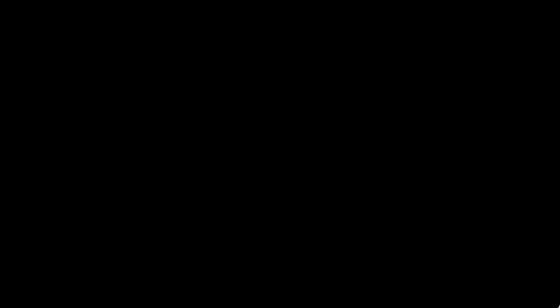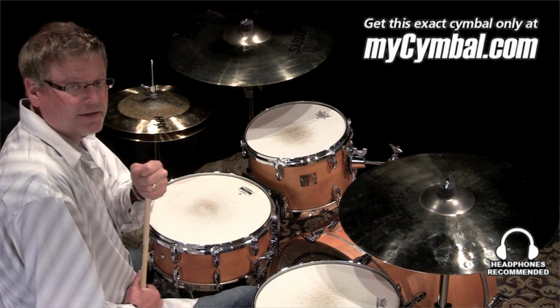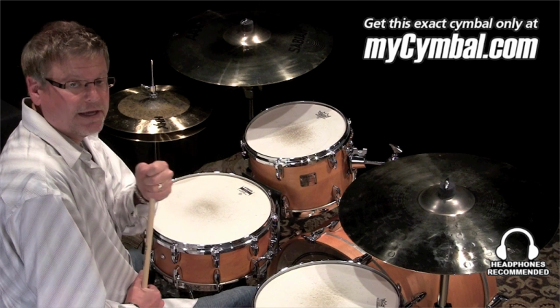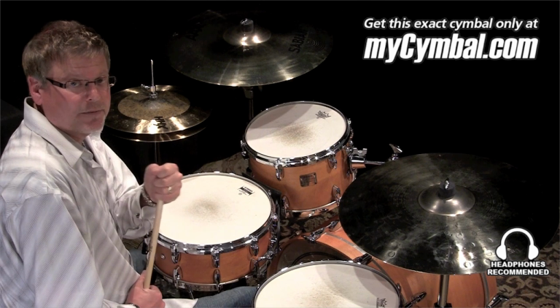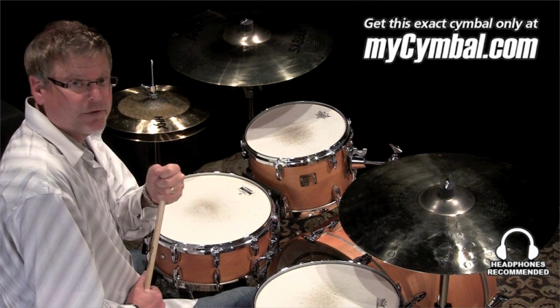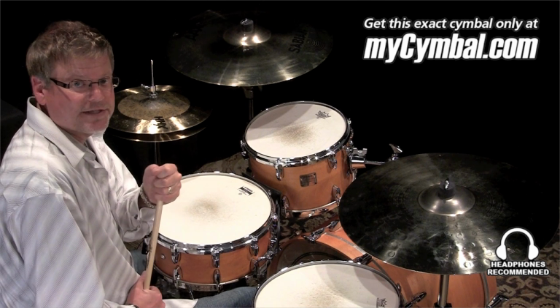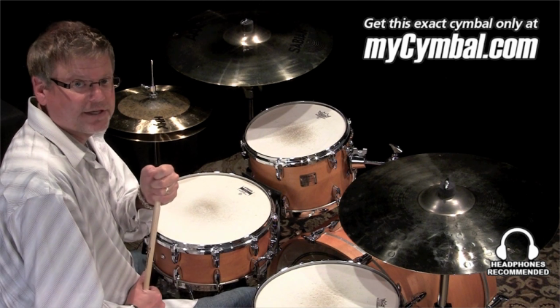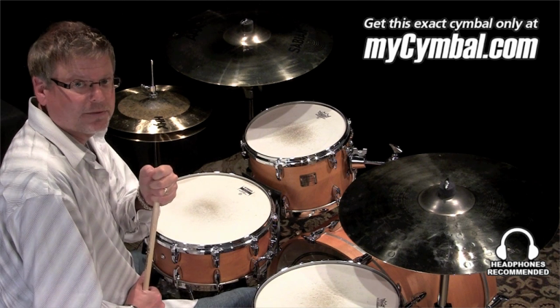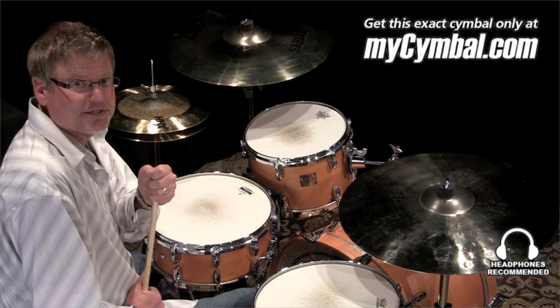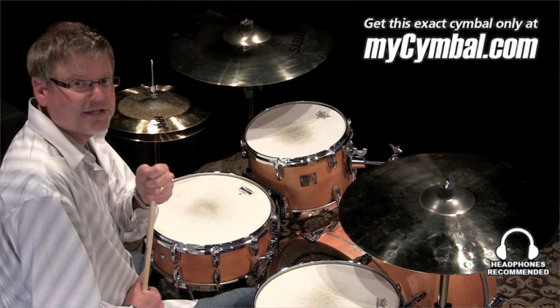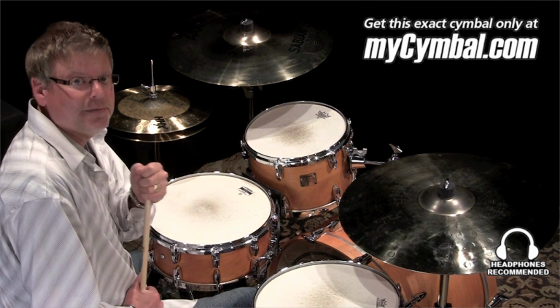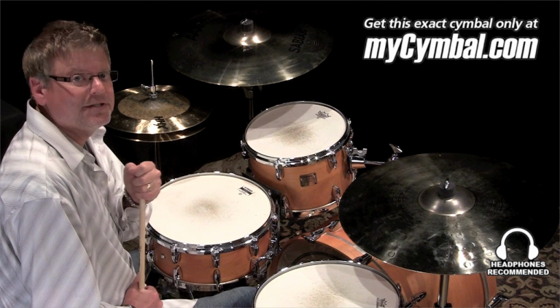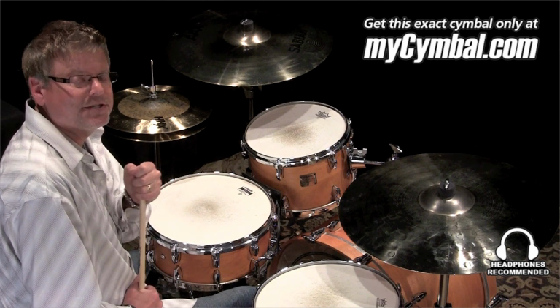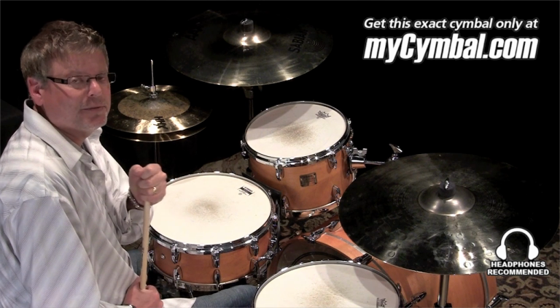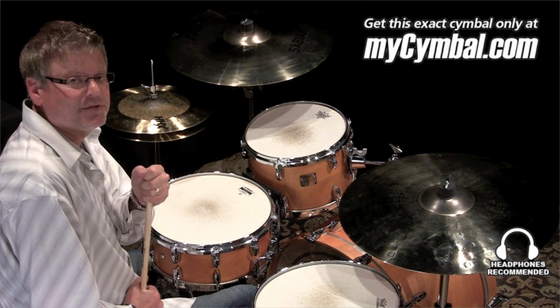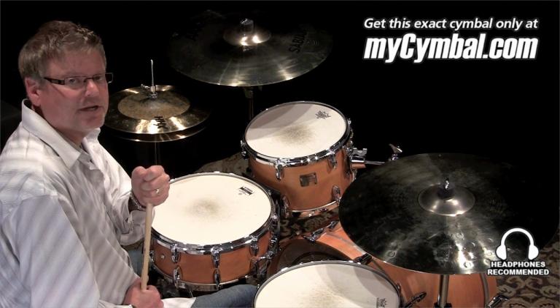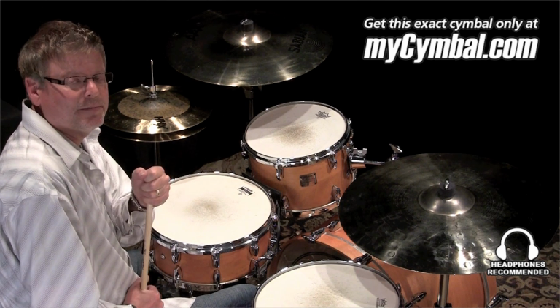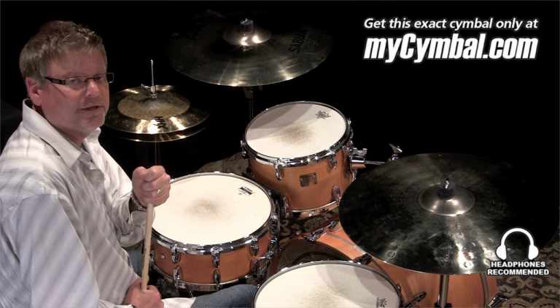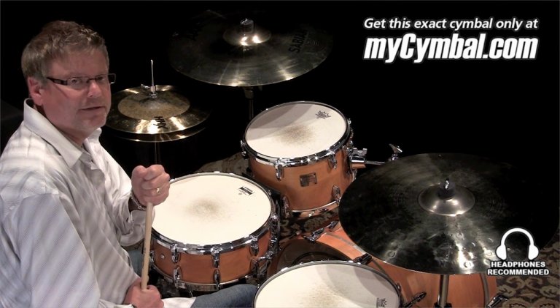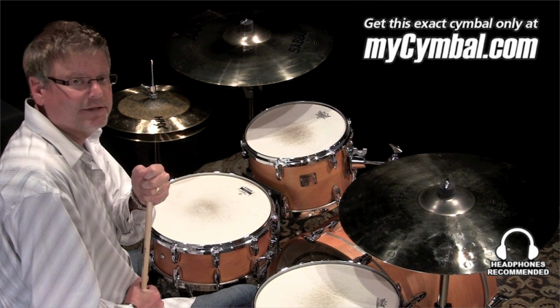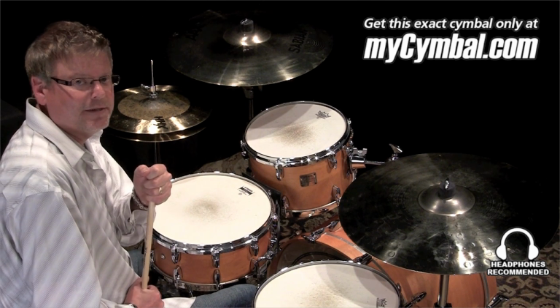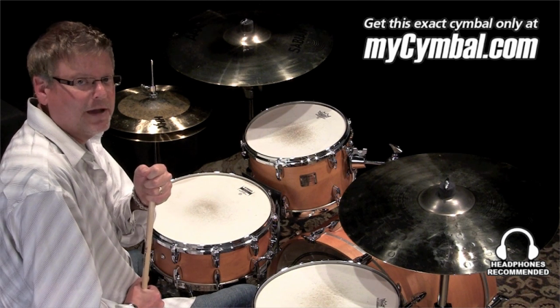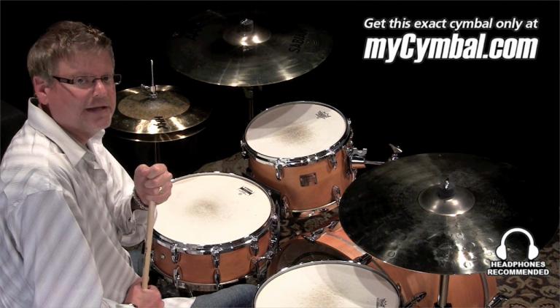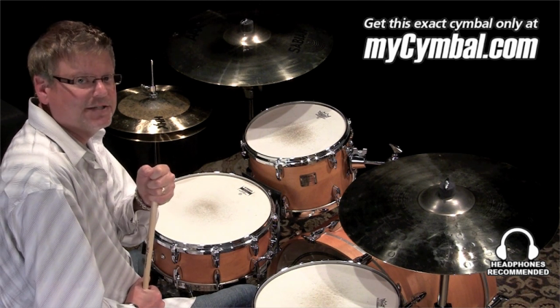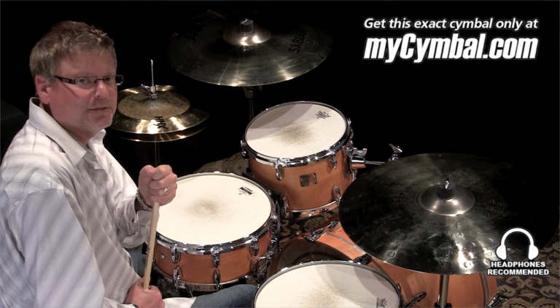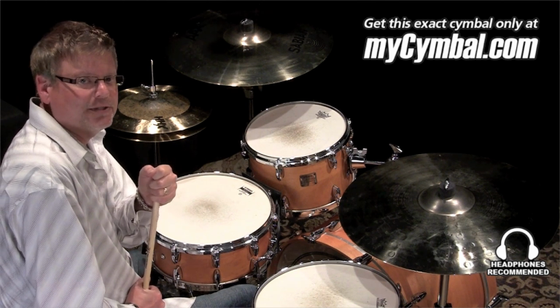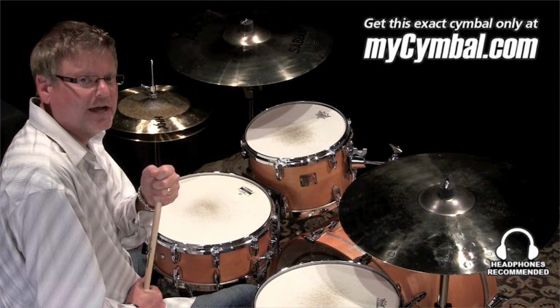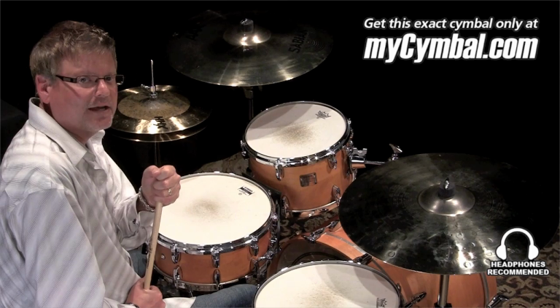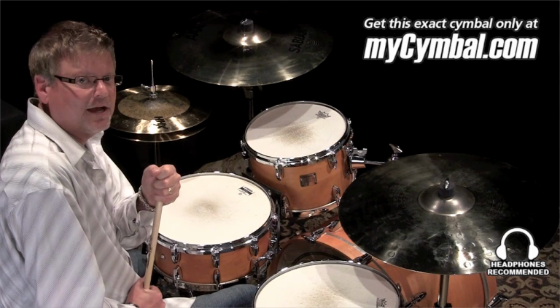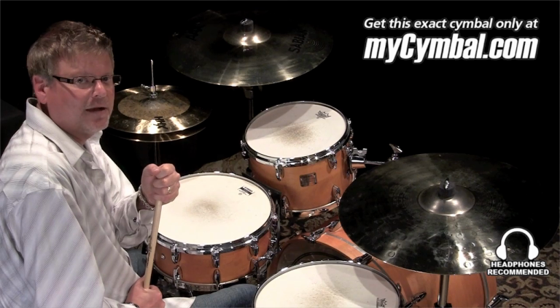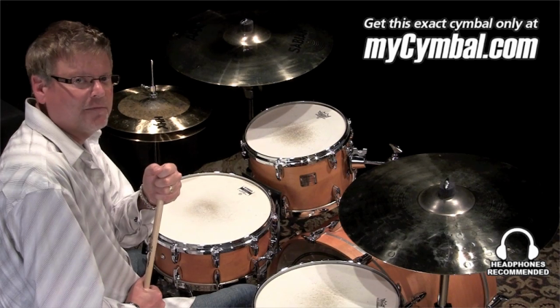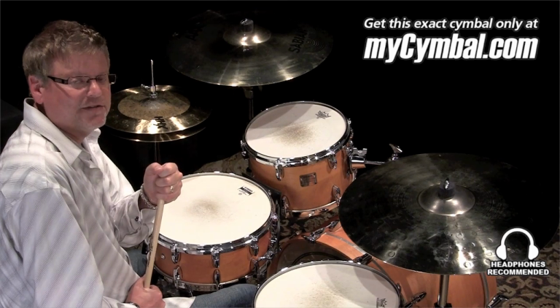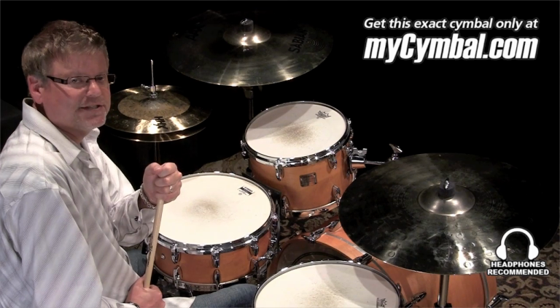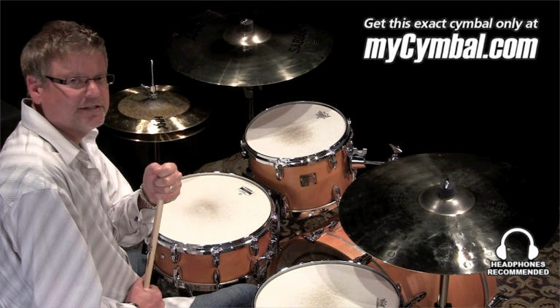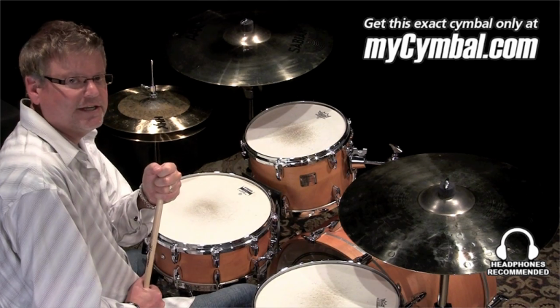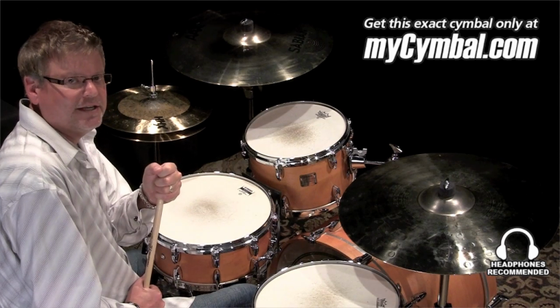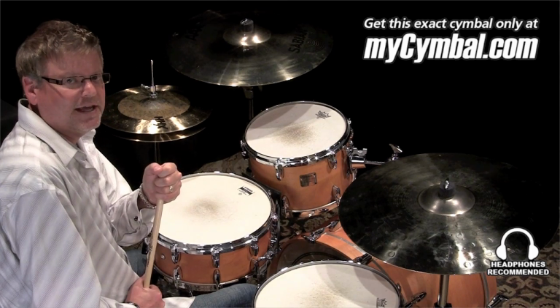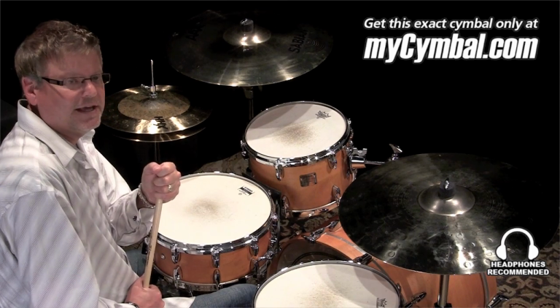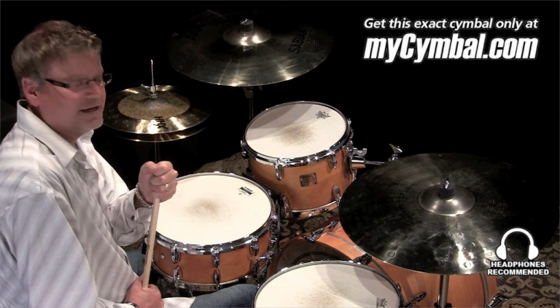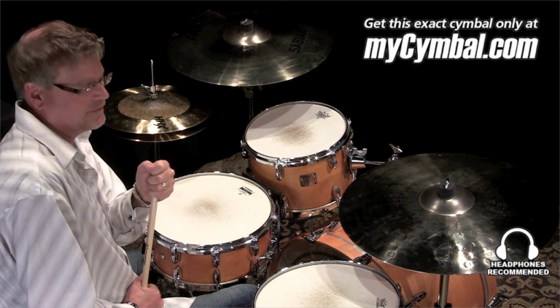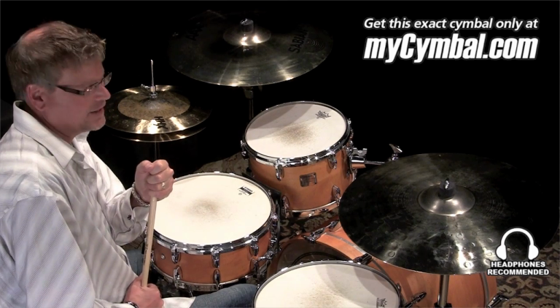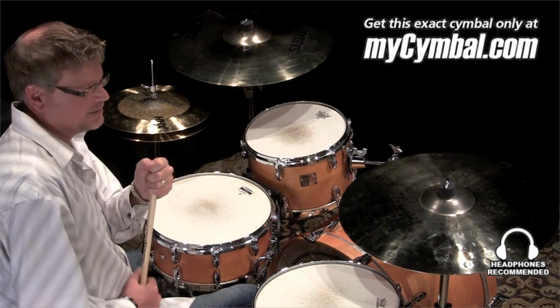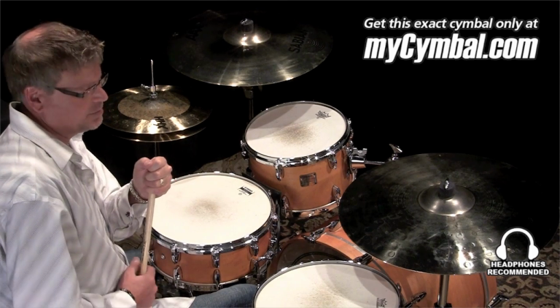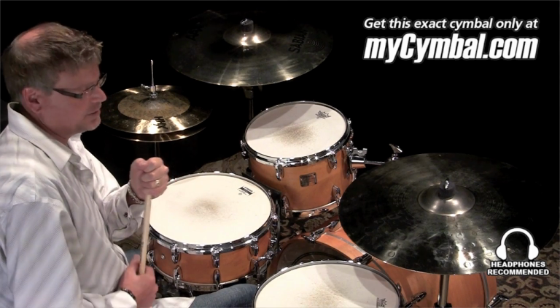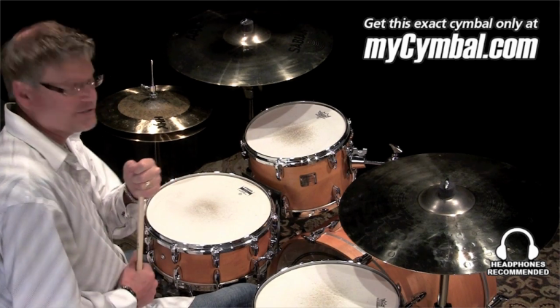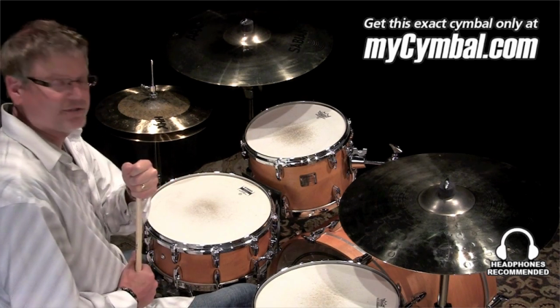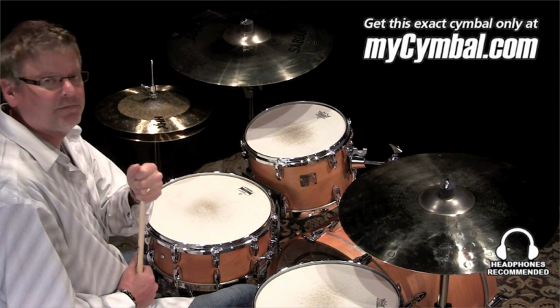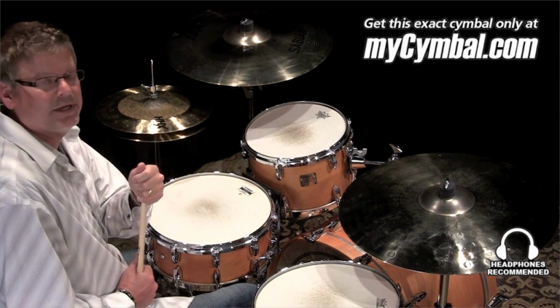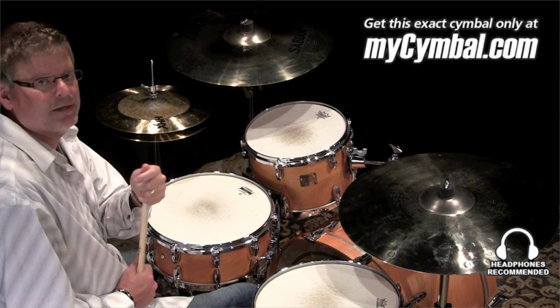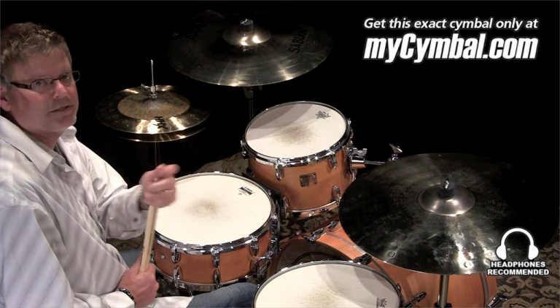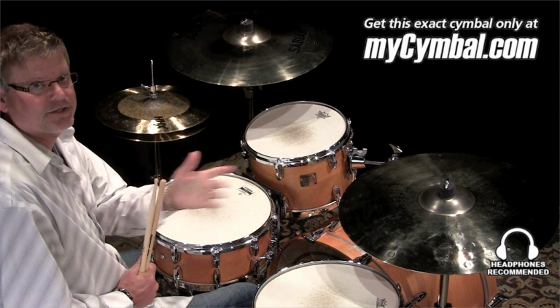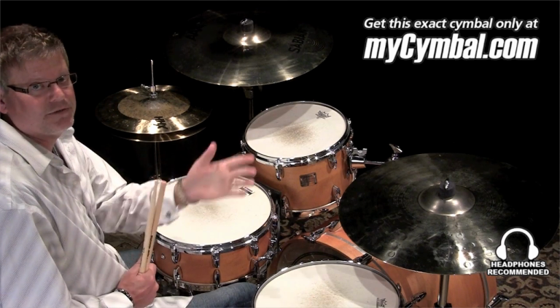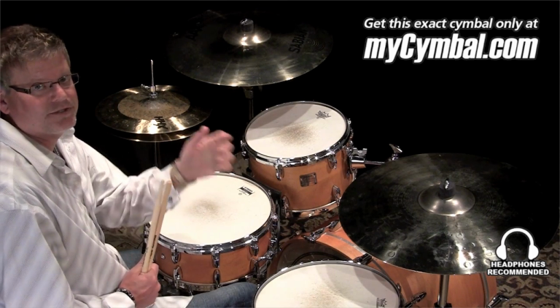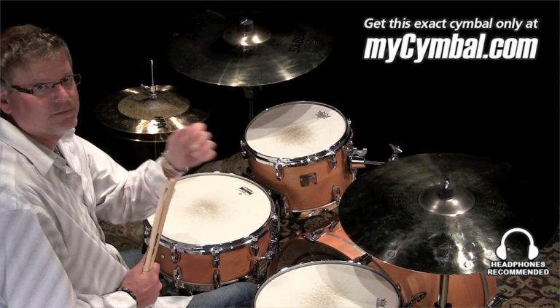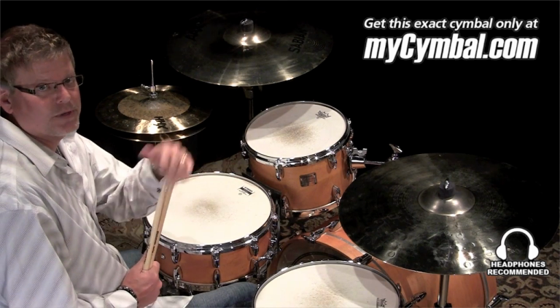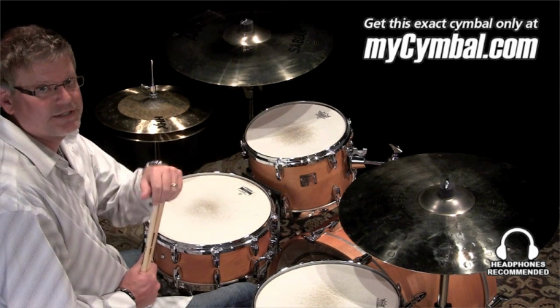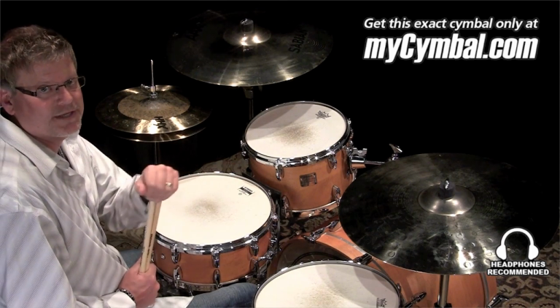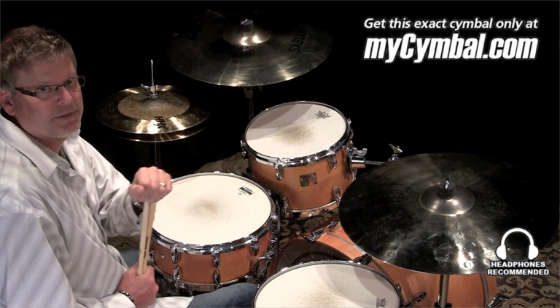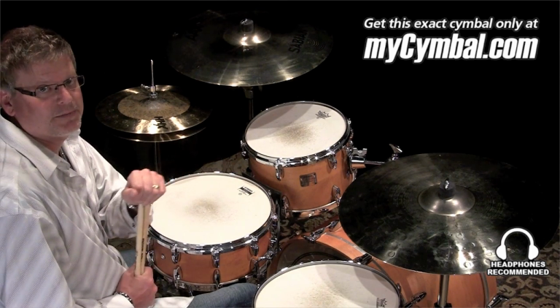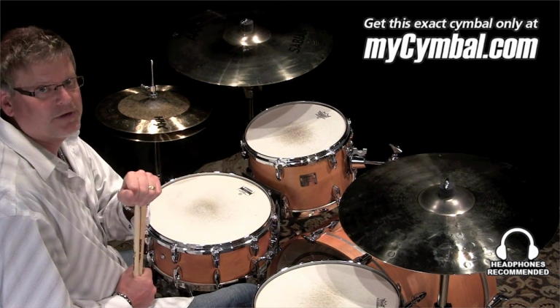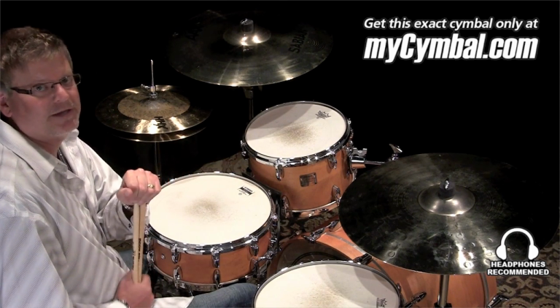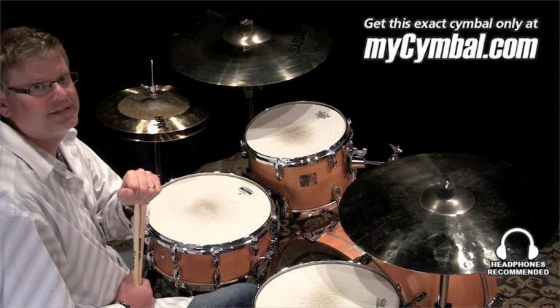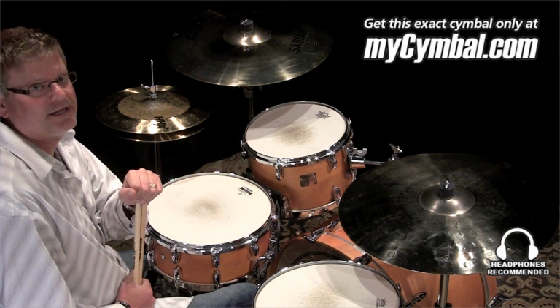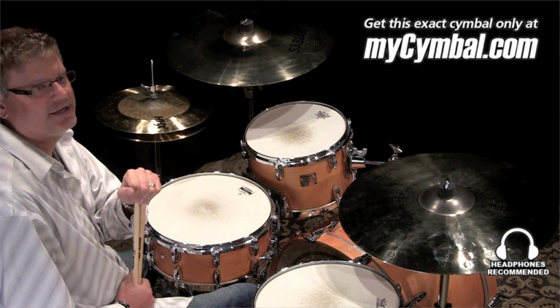Hey, I'm Greg Zeller with Sabian Symbols, and I'm here at the MyCymbal.com facility. I've got the pleasure of being able to show you some great Sabian product today.